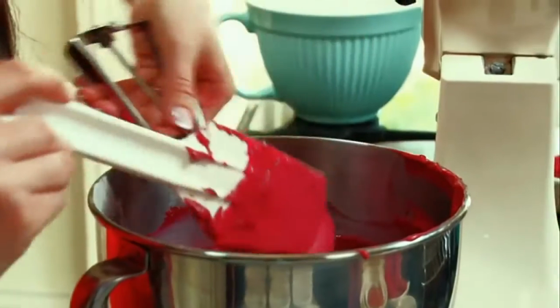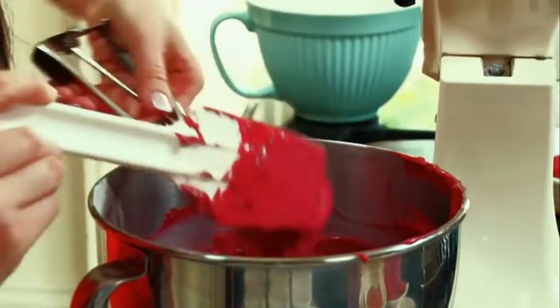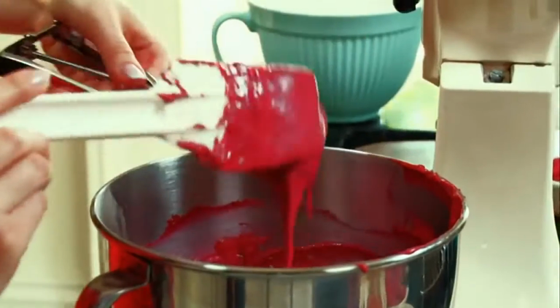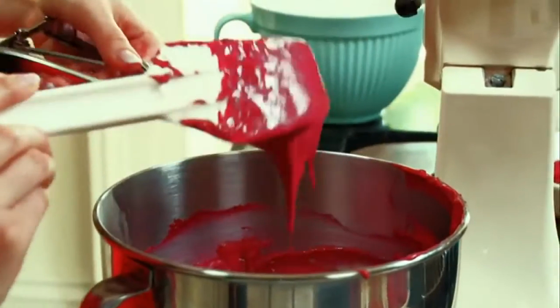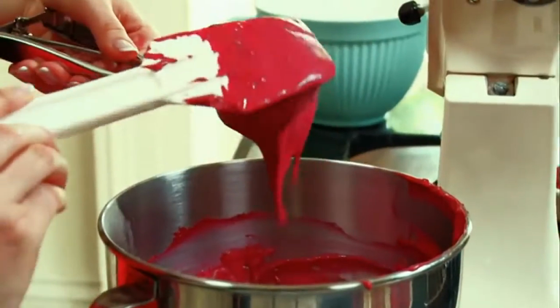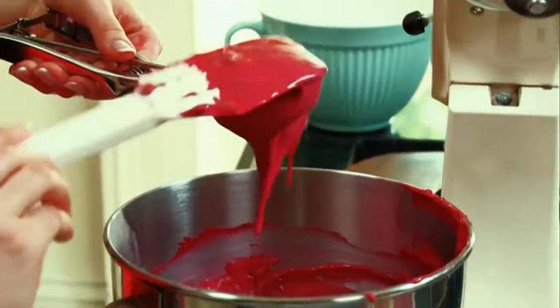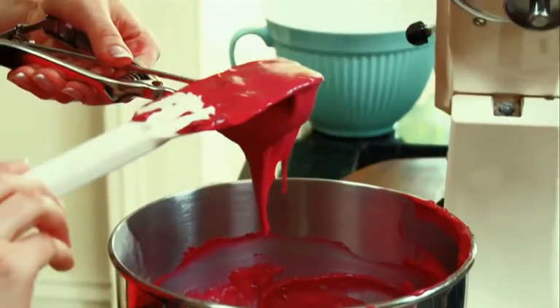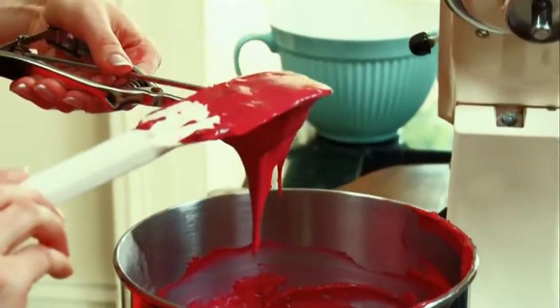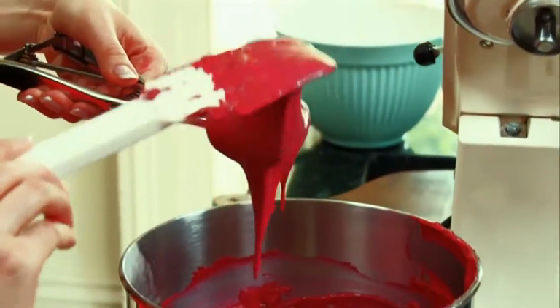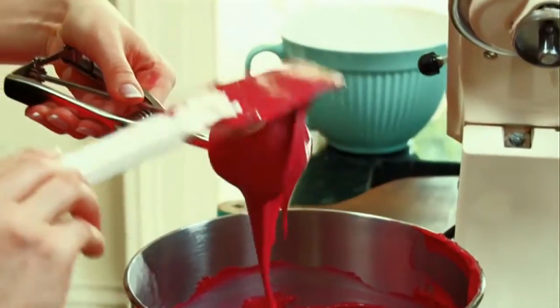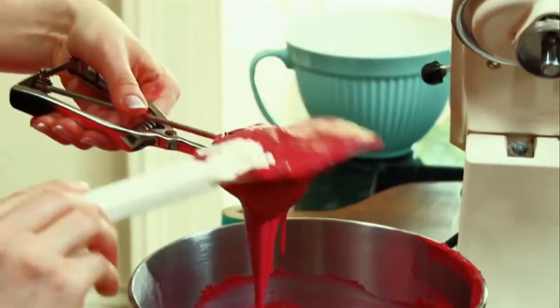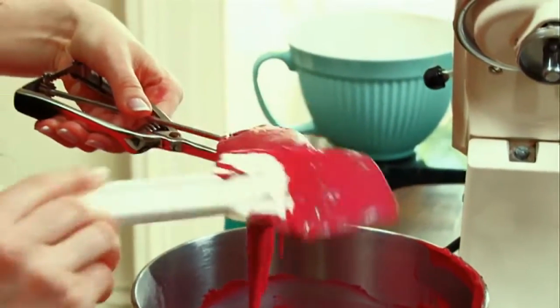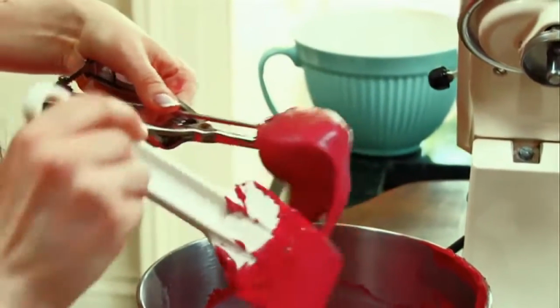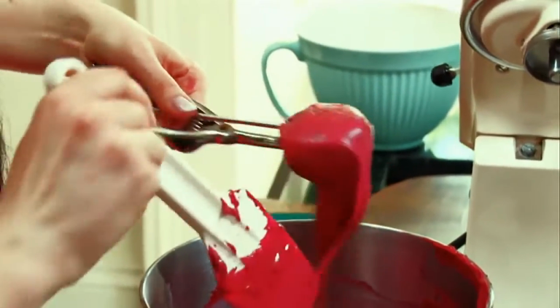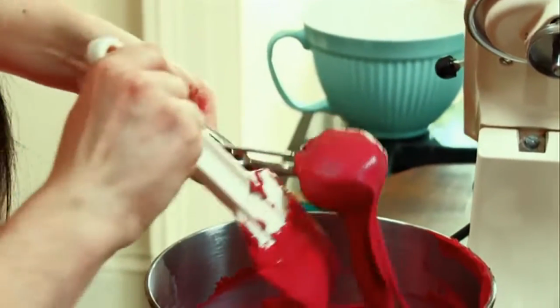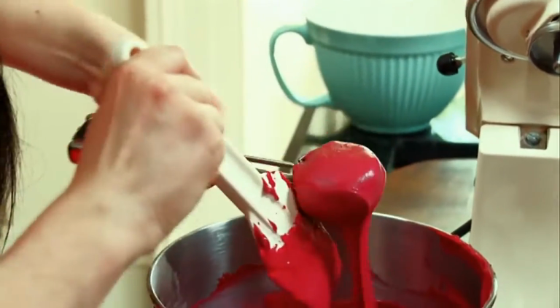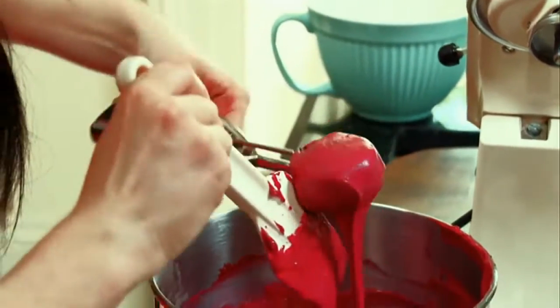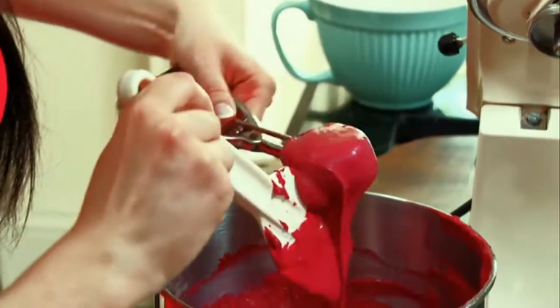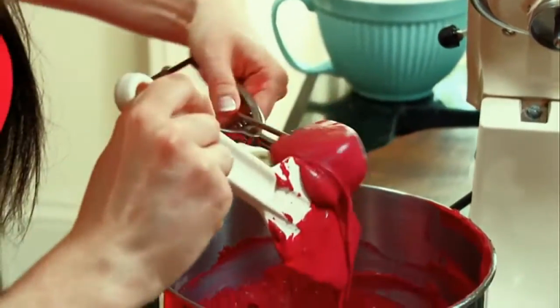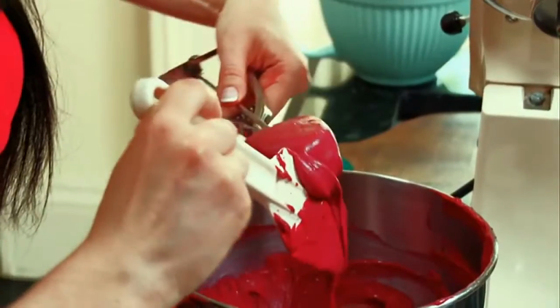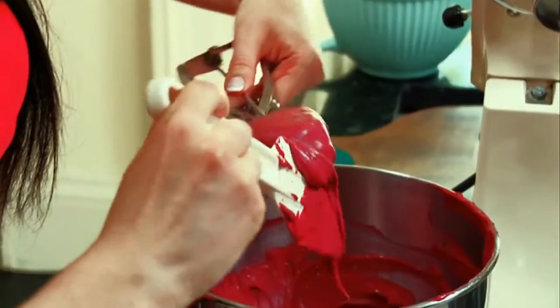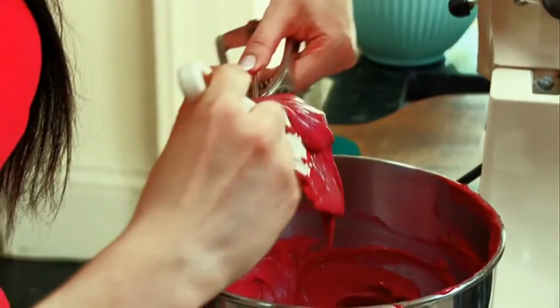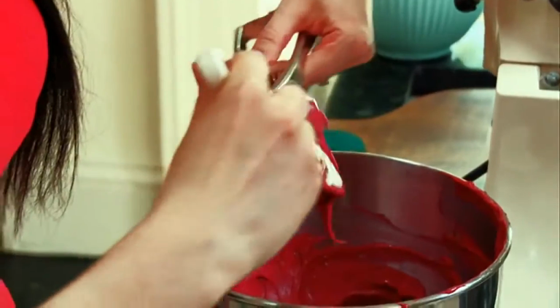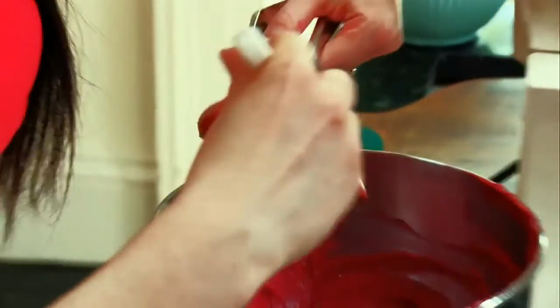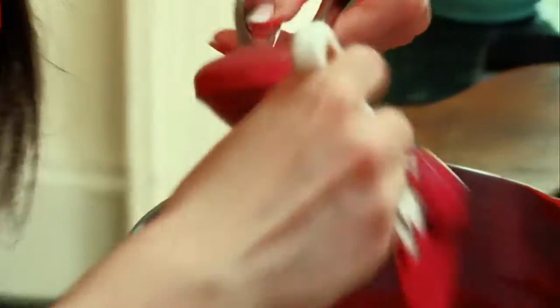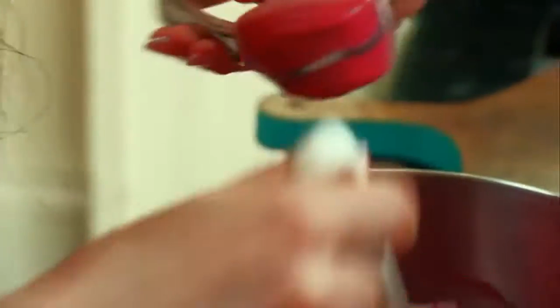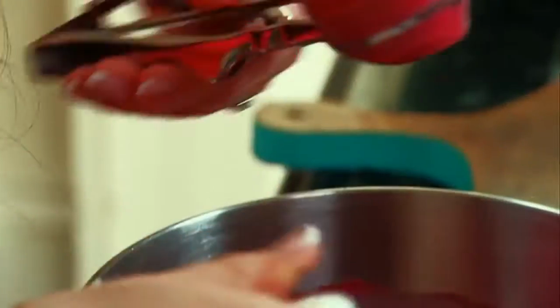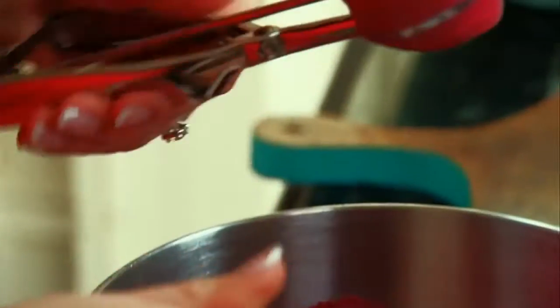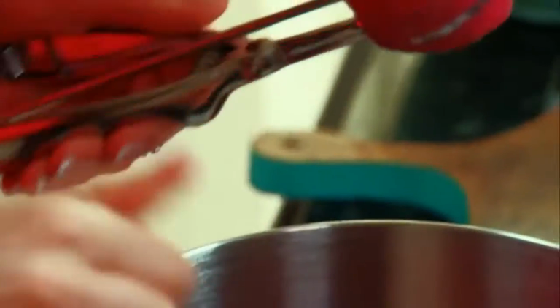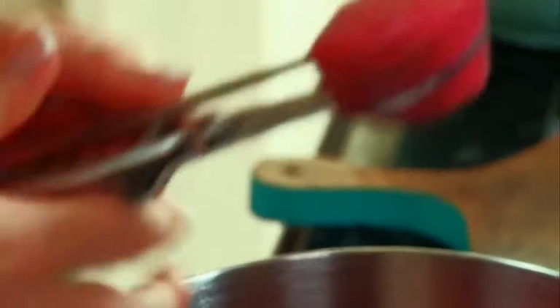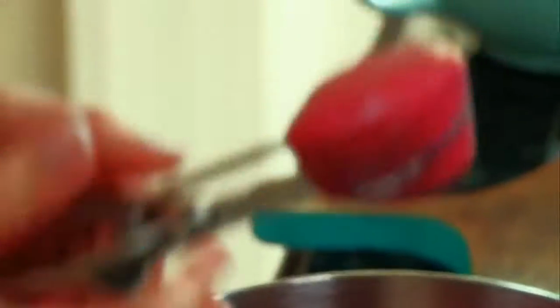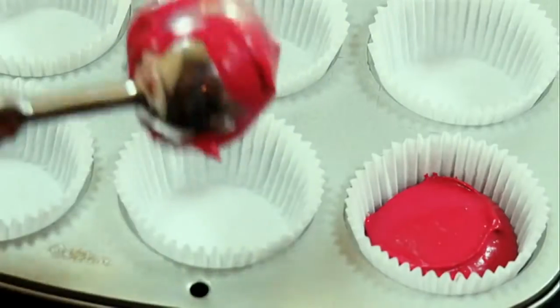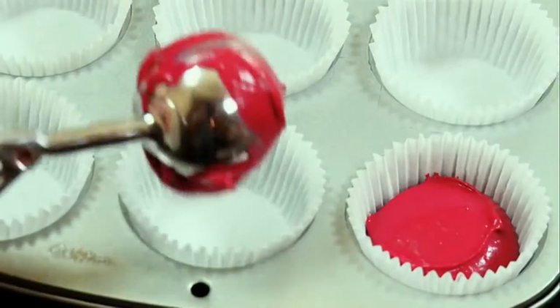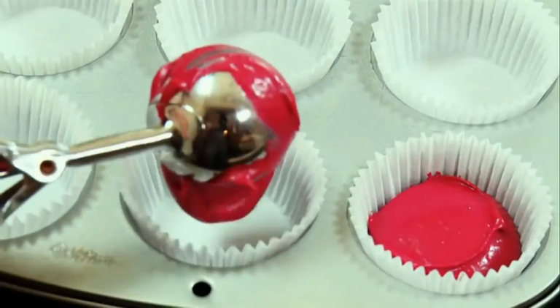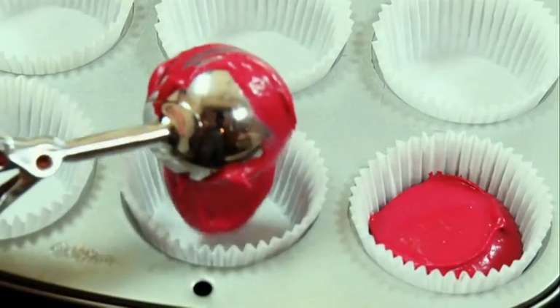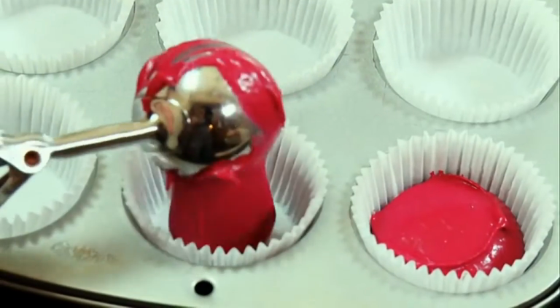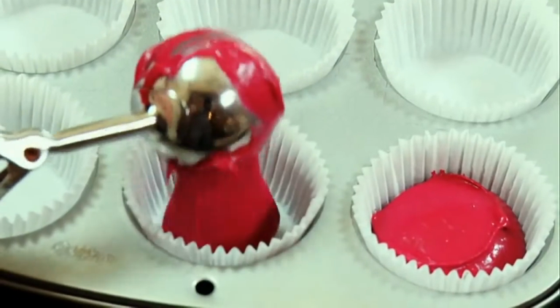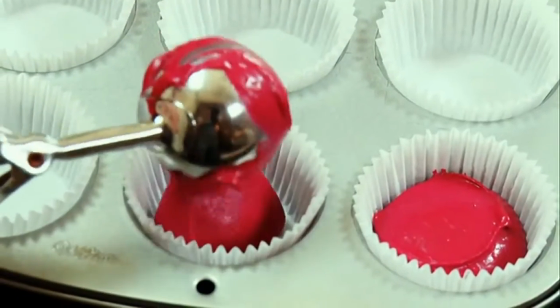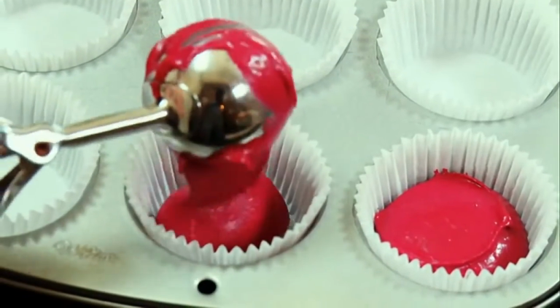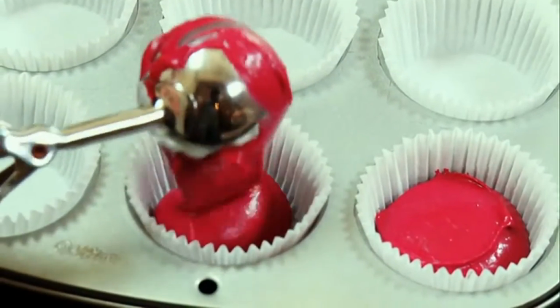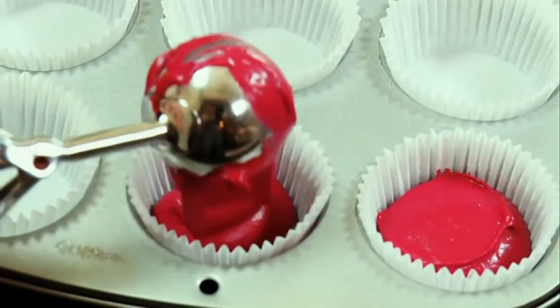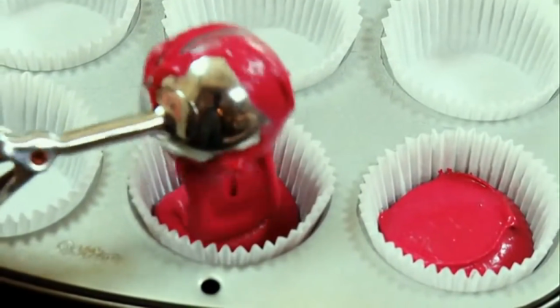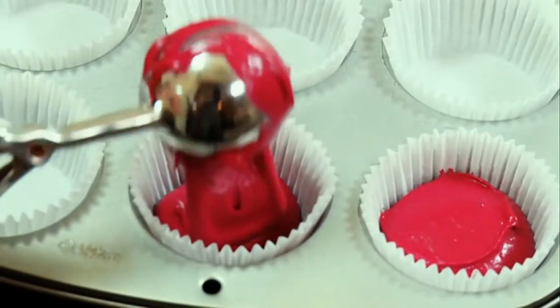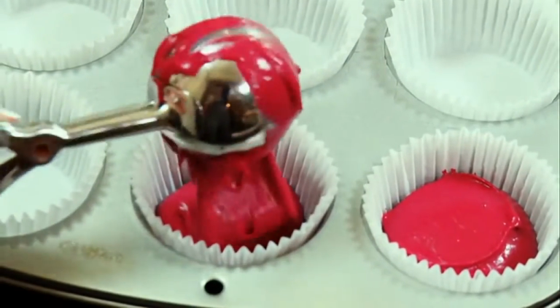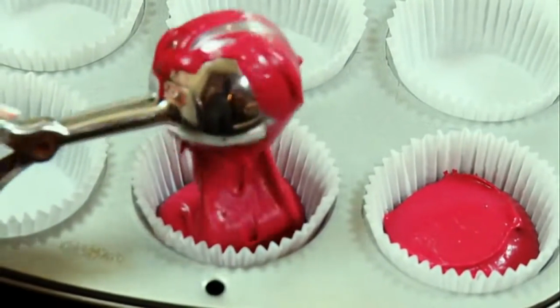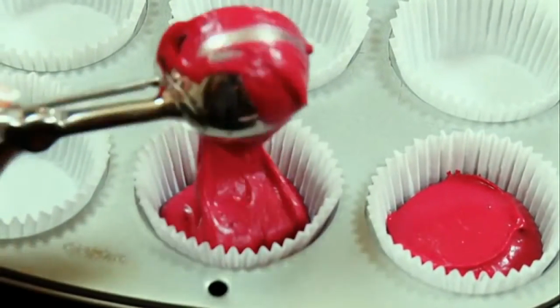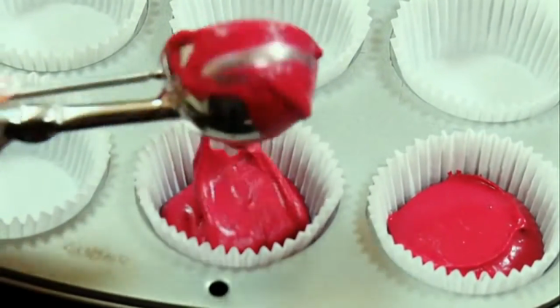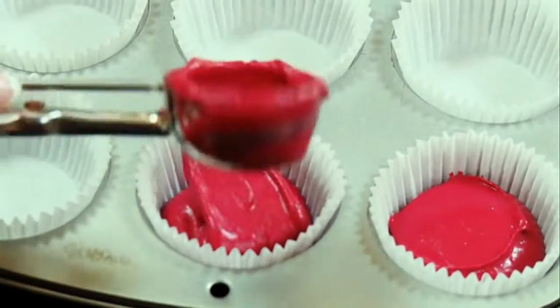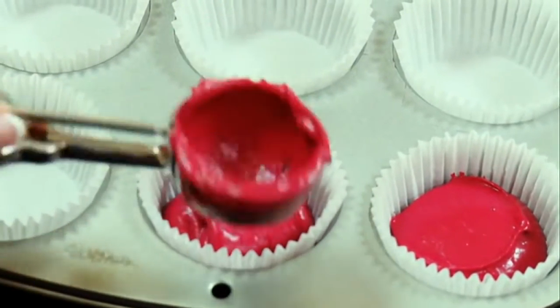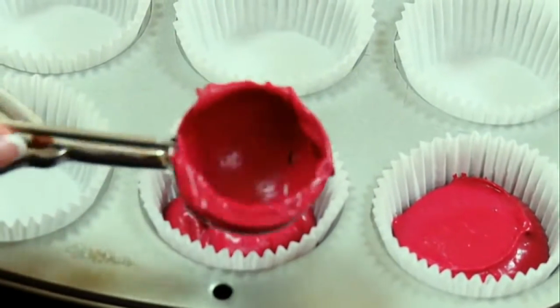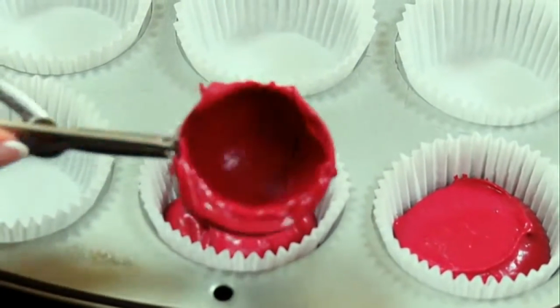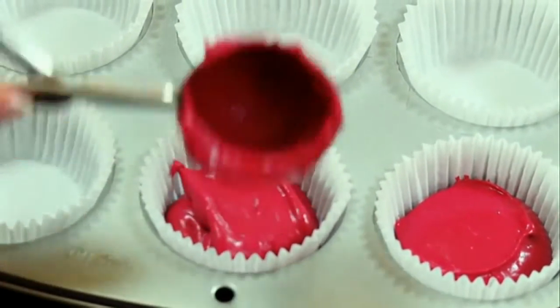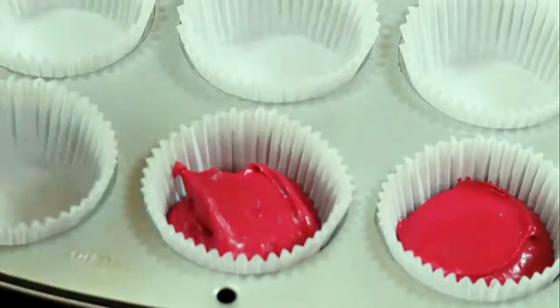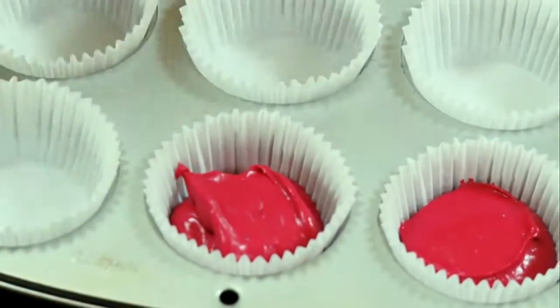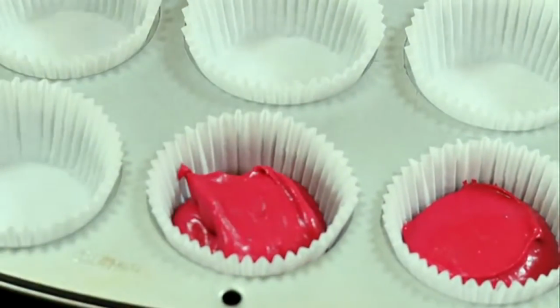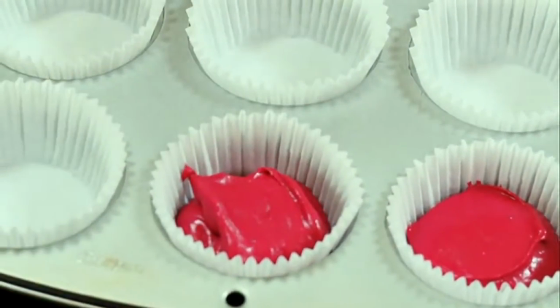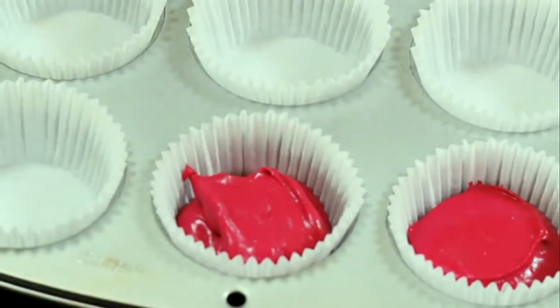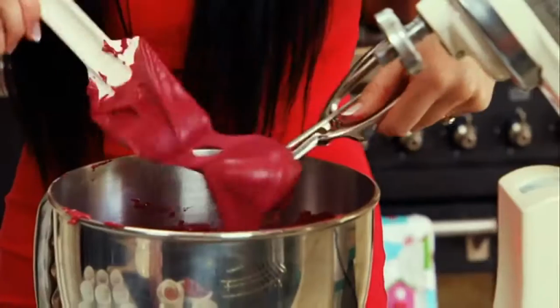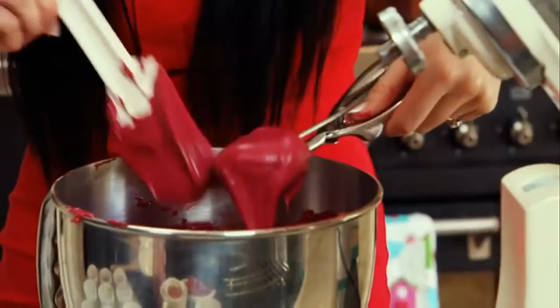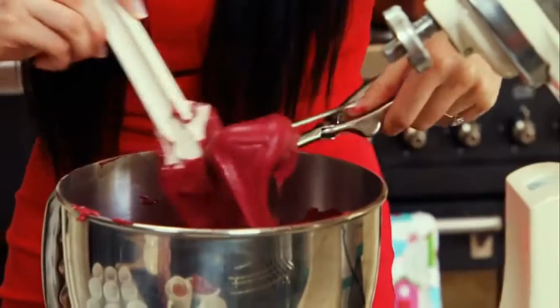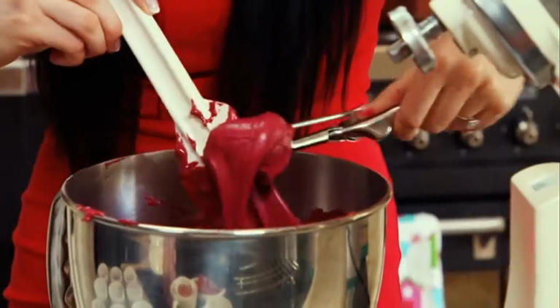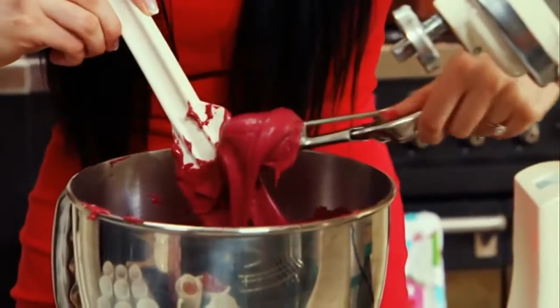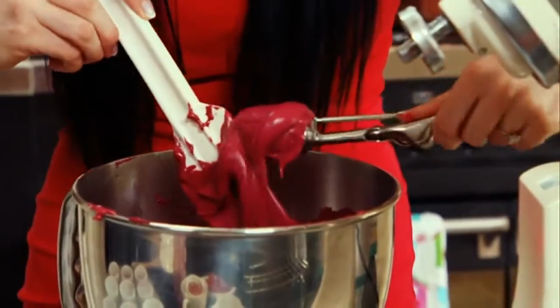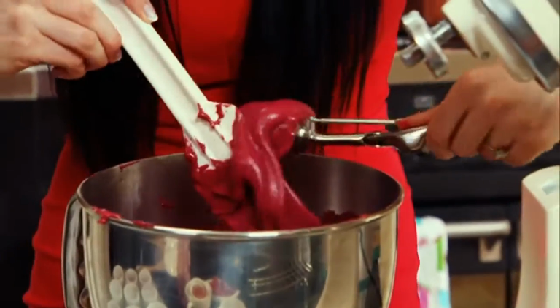I've got my ice cream scoop to transfer my batter into paper cases. Just look at that color — it really does pop out at you.